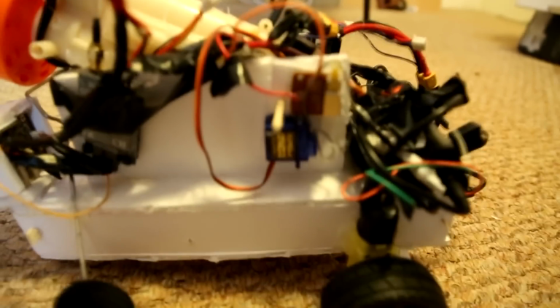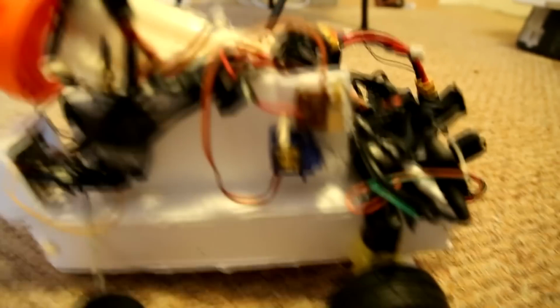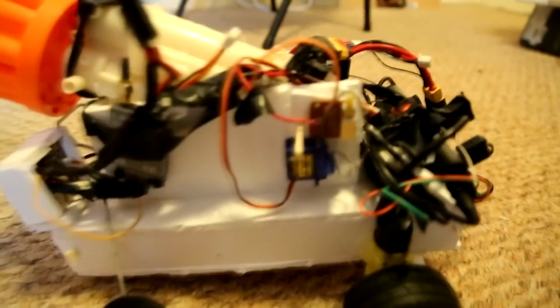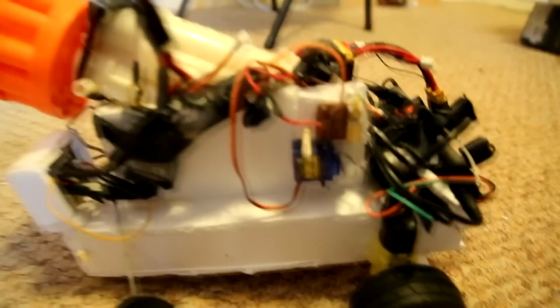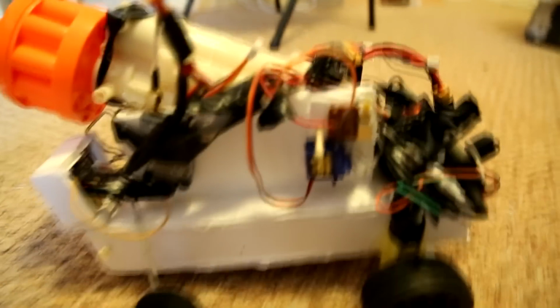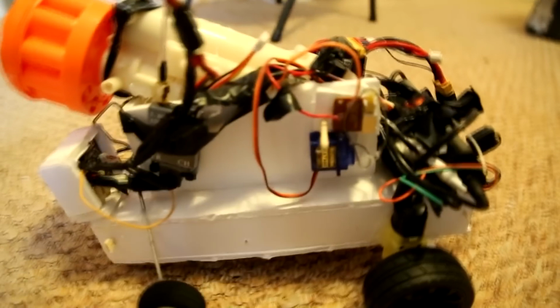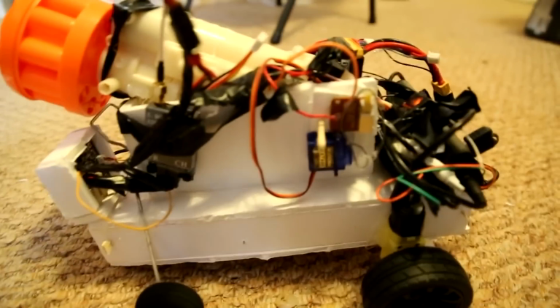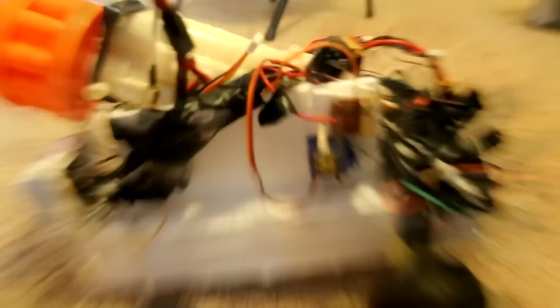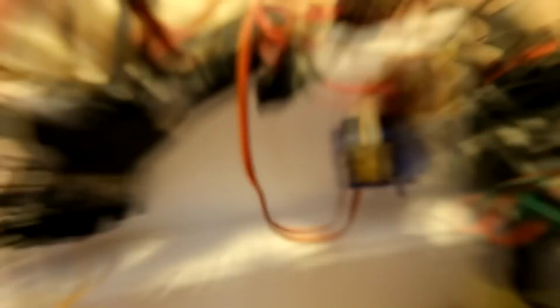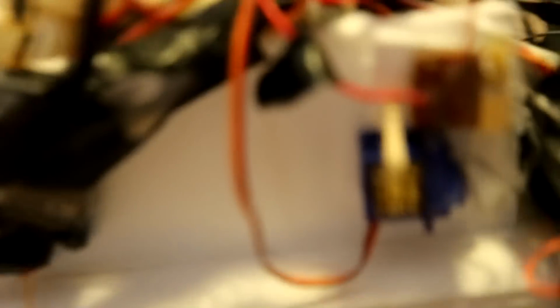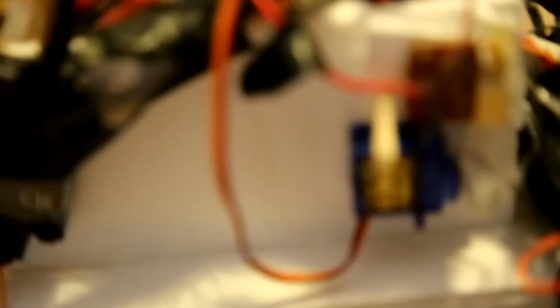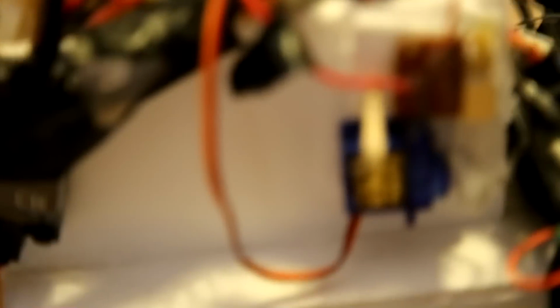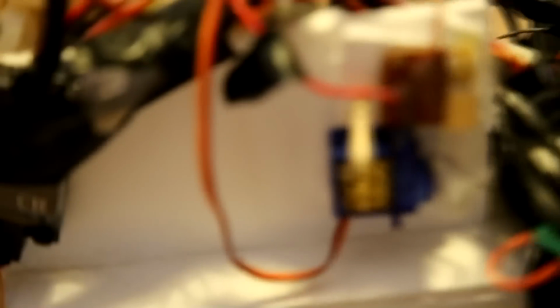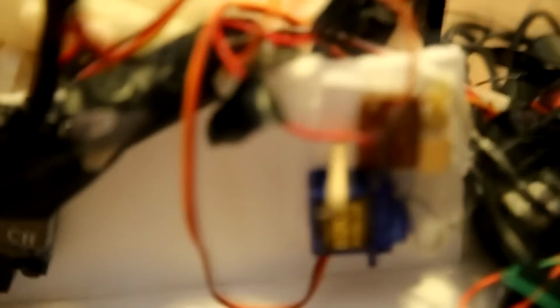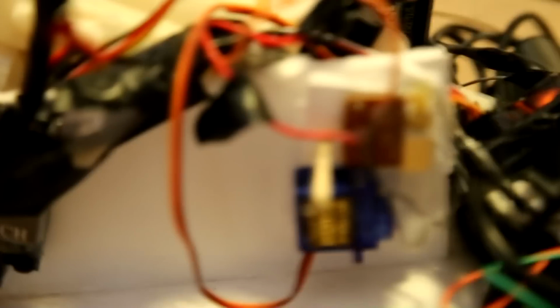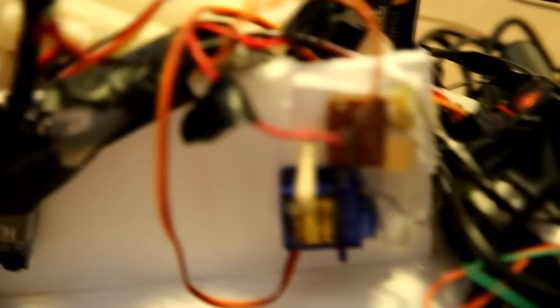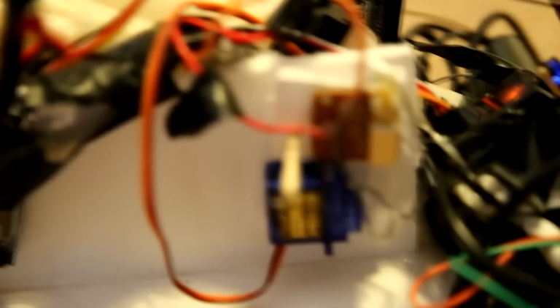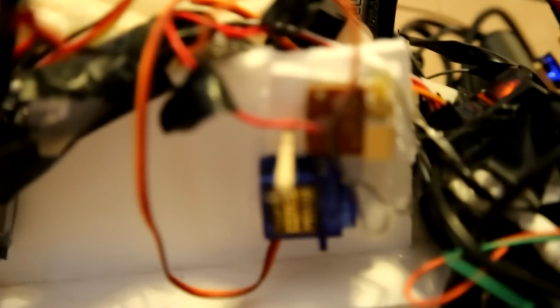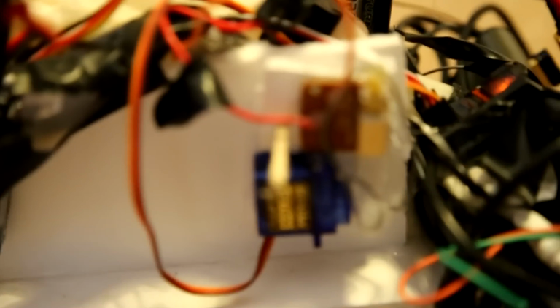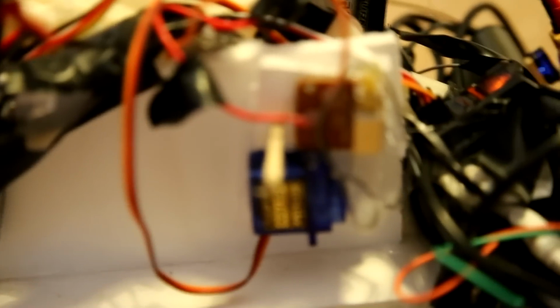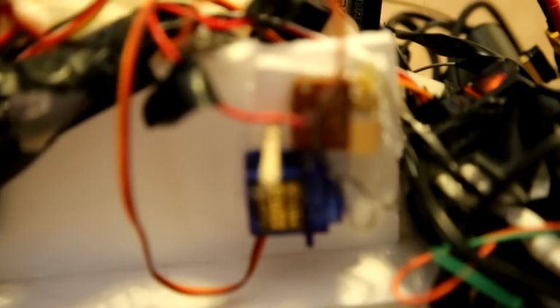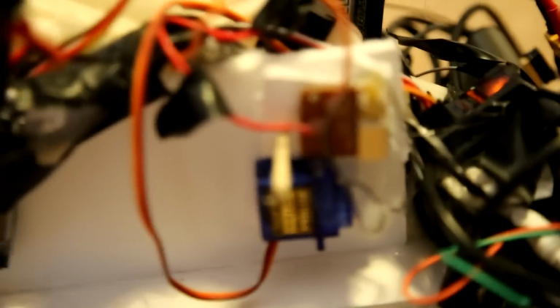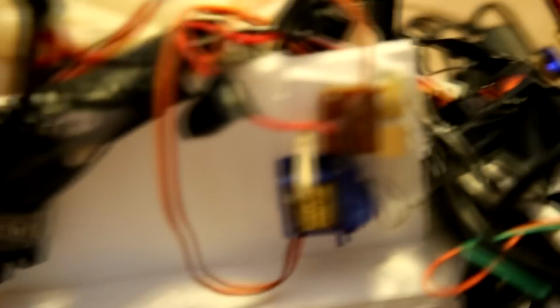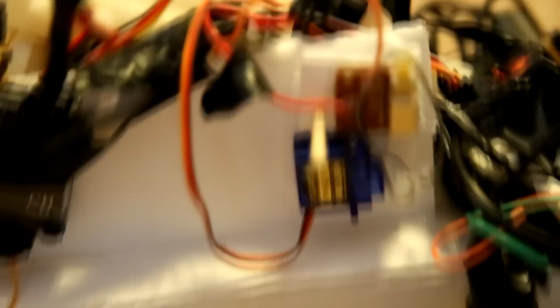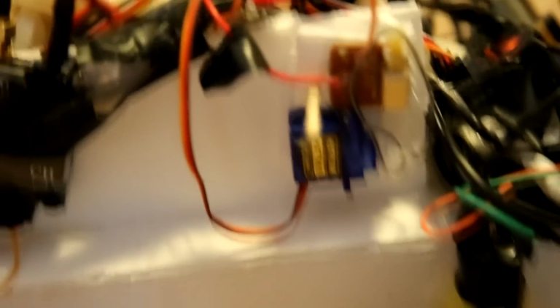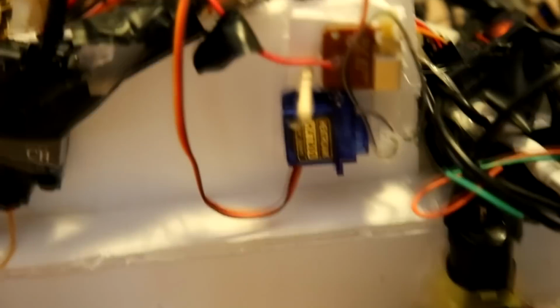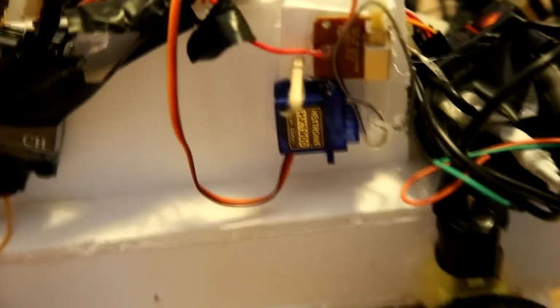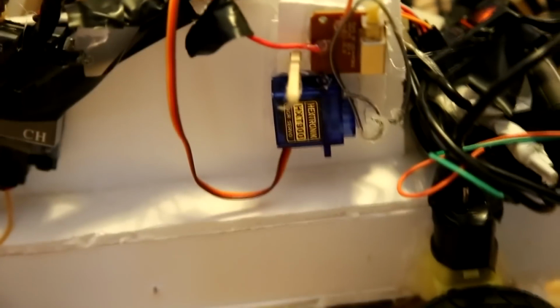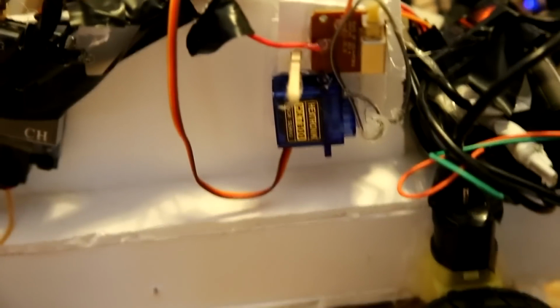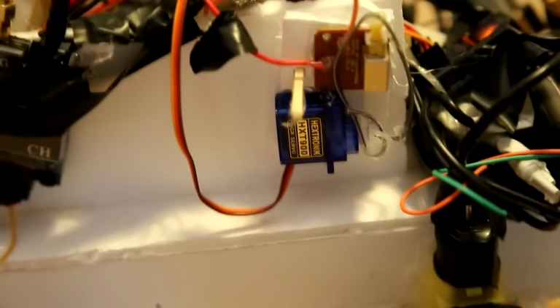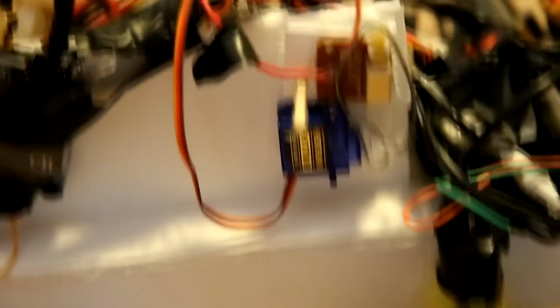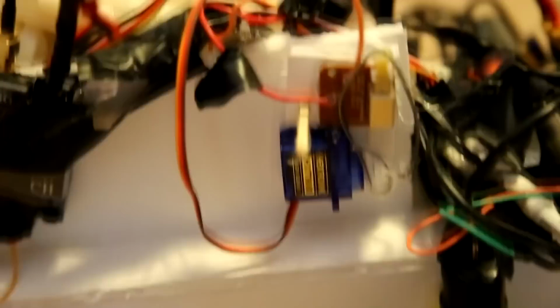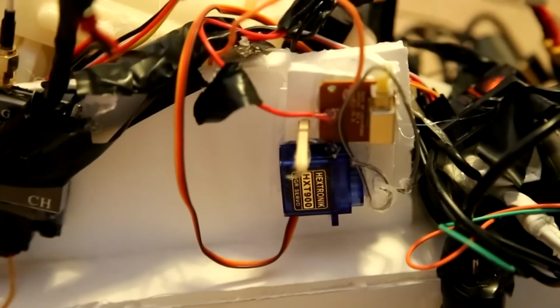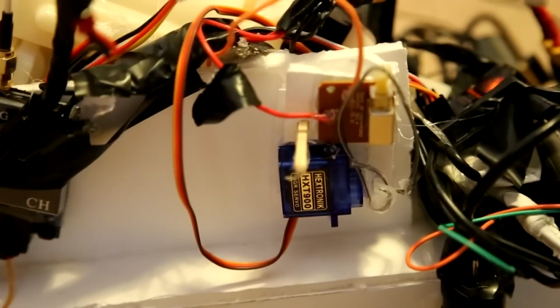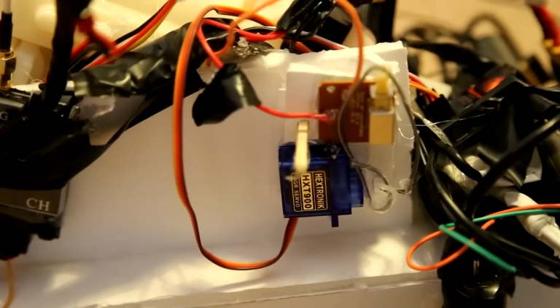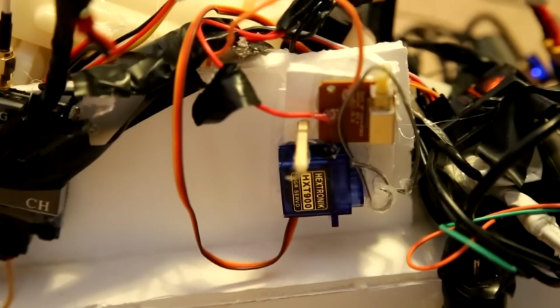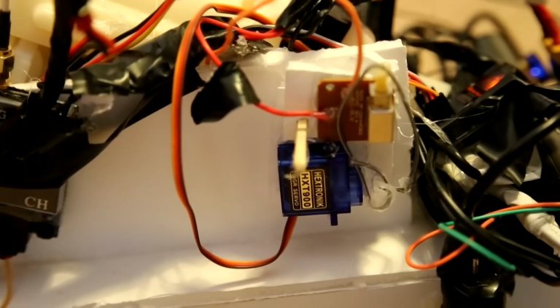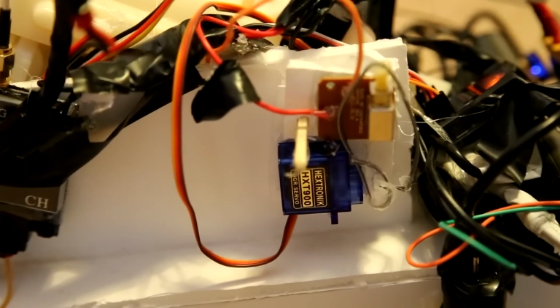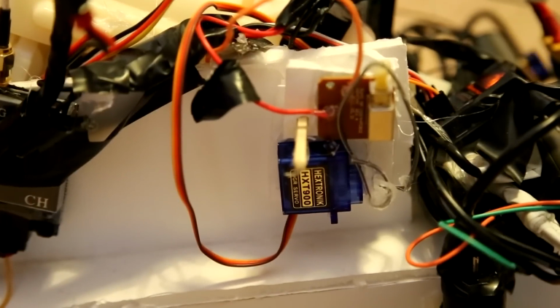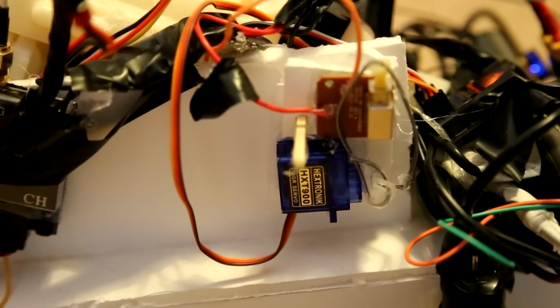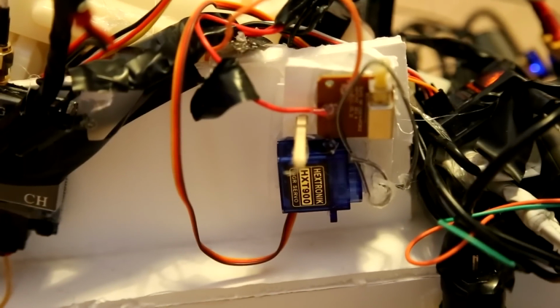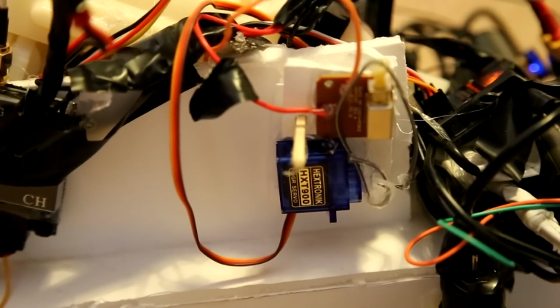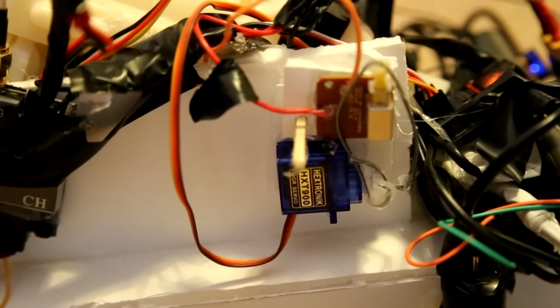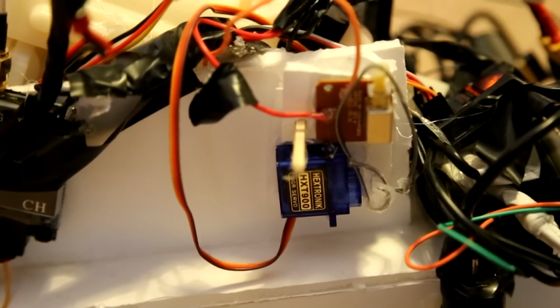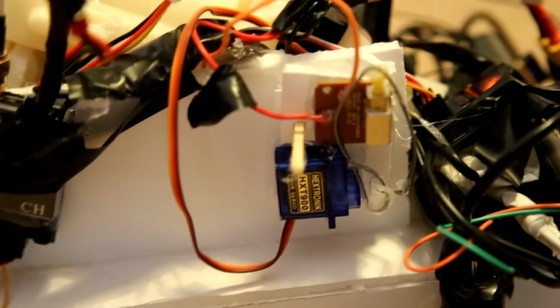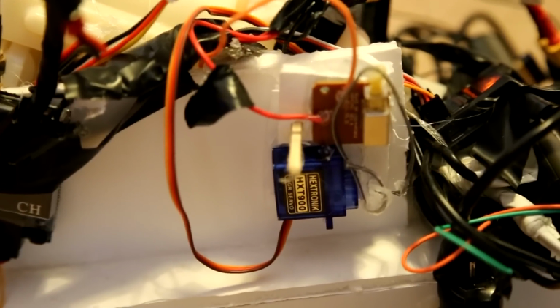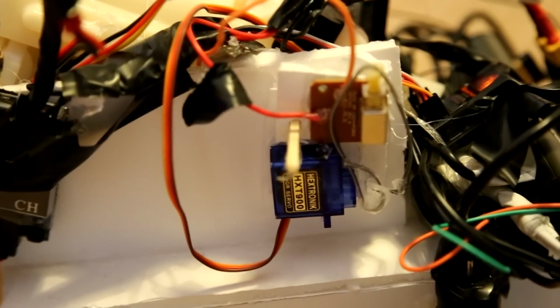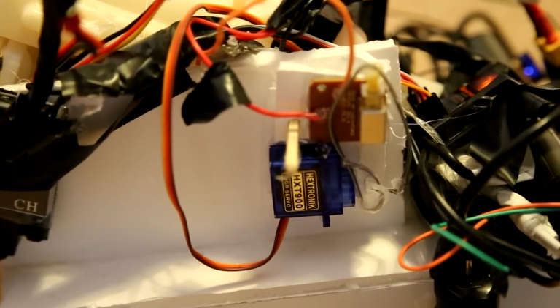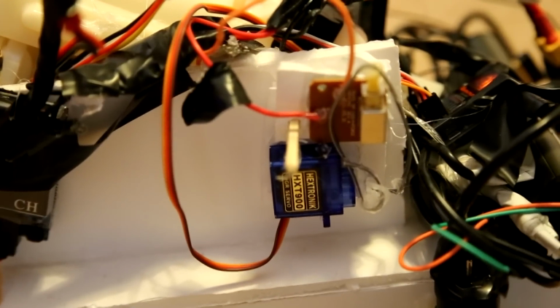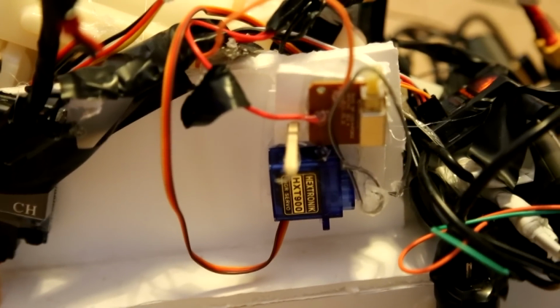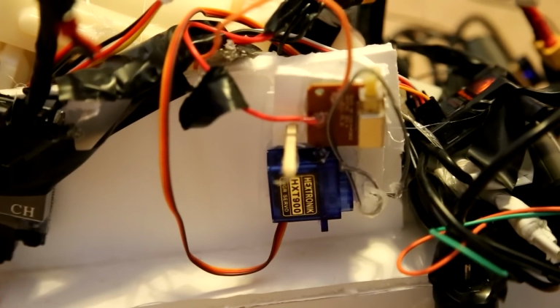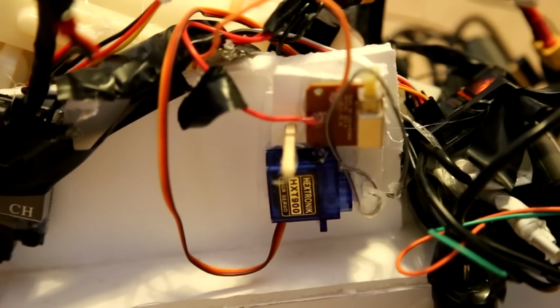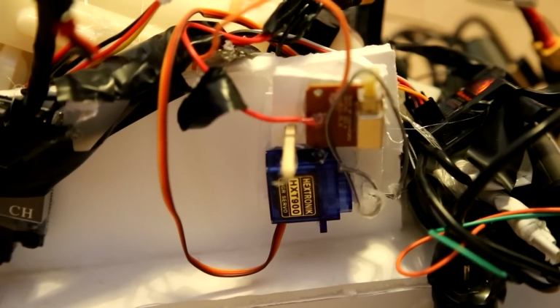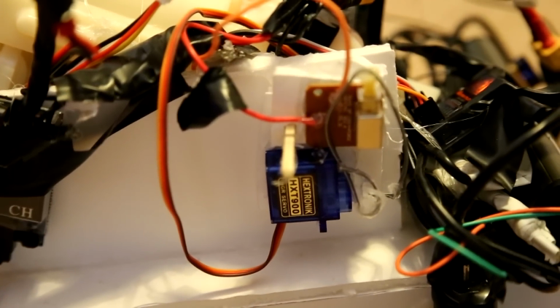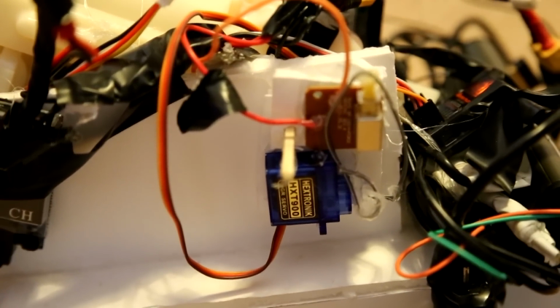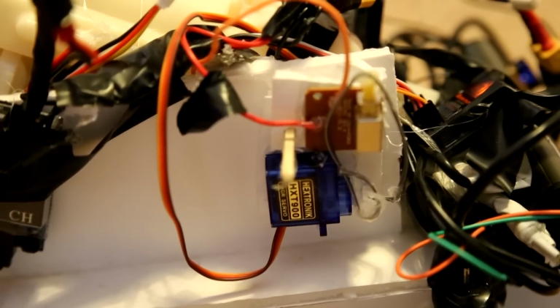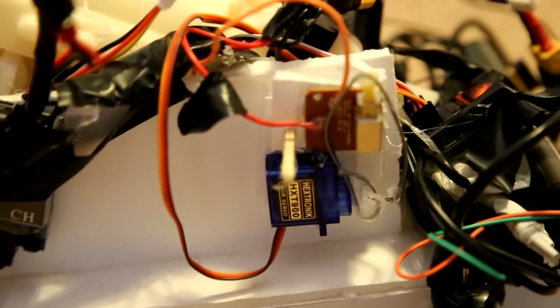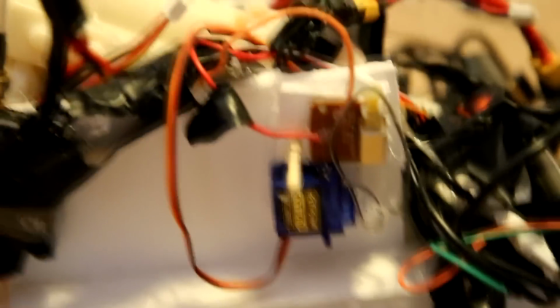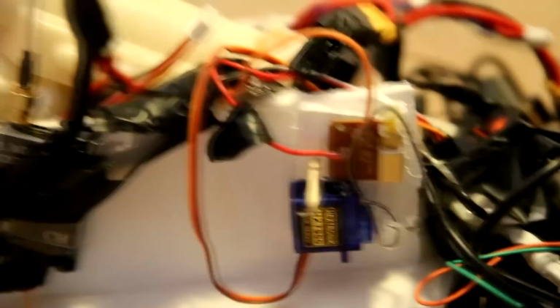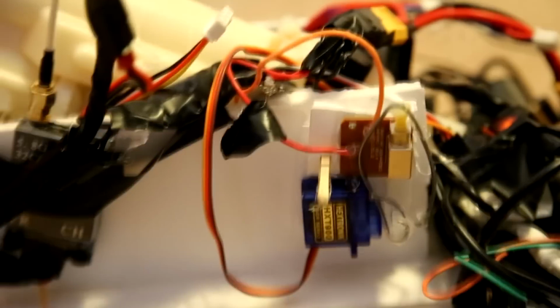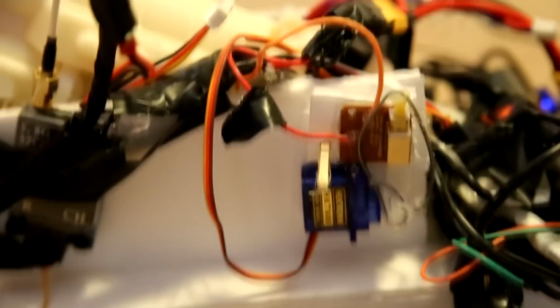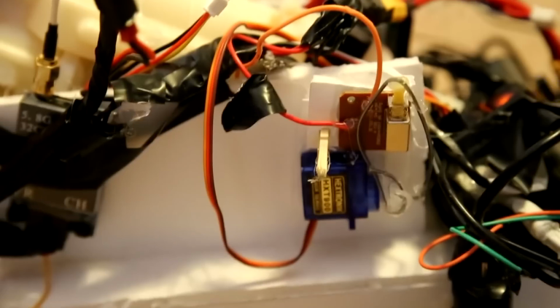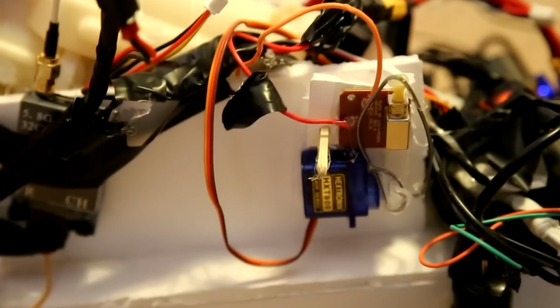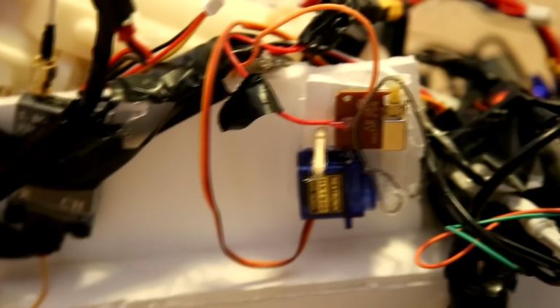I'm not sure if you can see it — there you go. It makes this little servo pull a little piece of wire, which pulls the little button to fire.